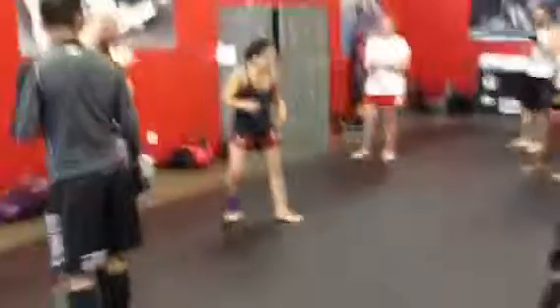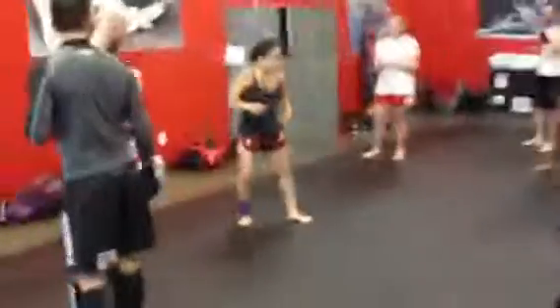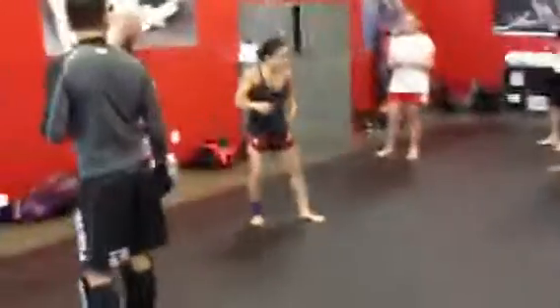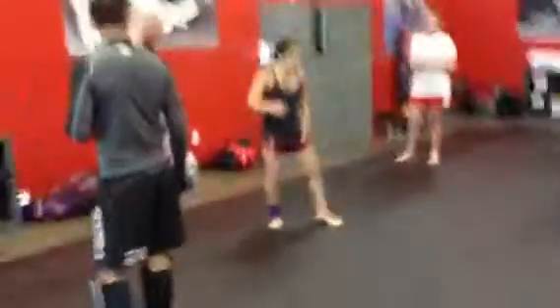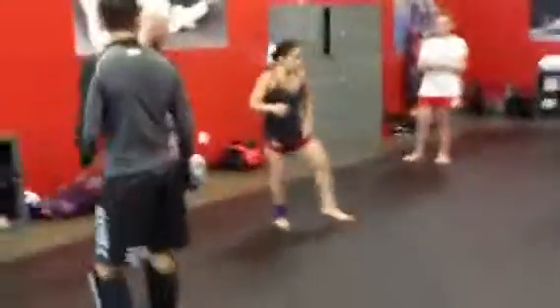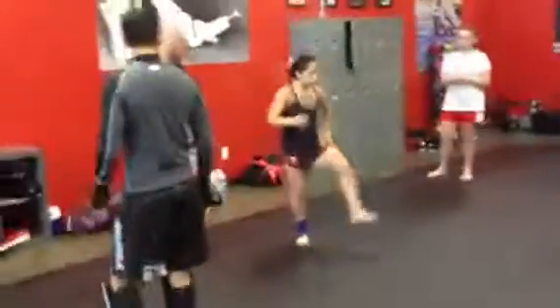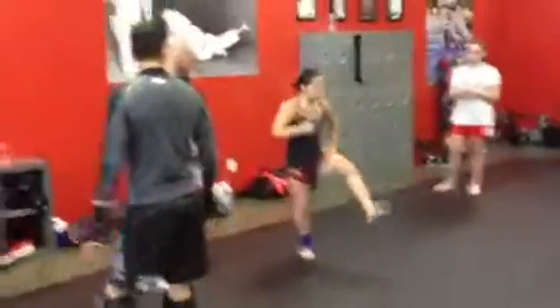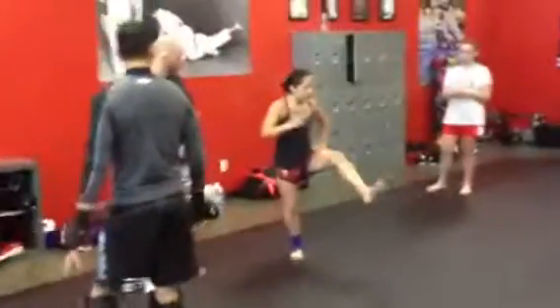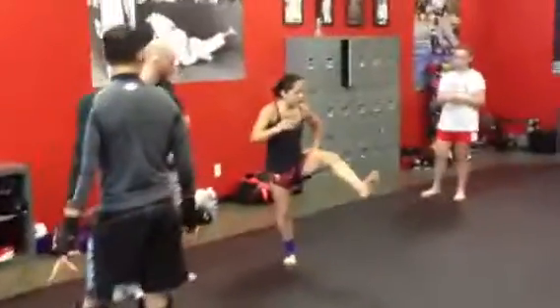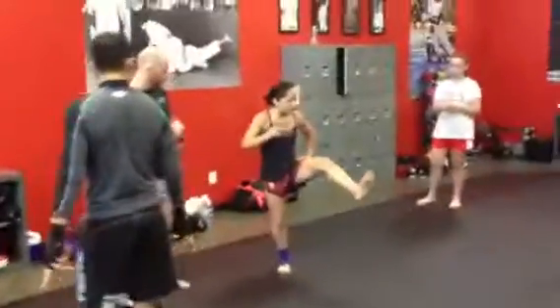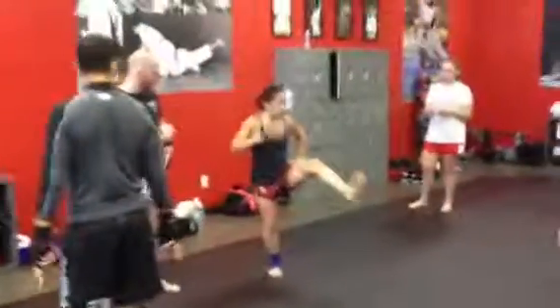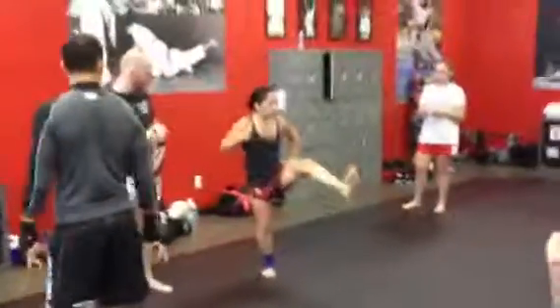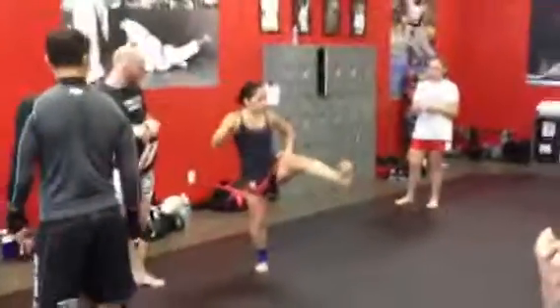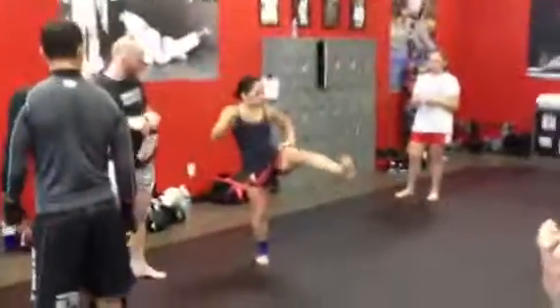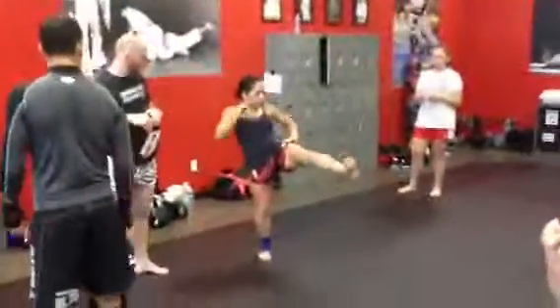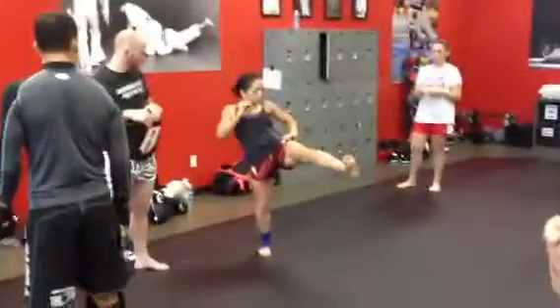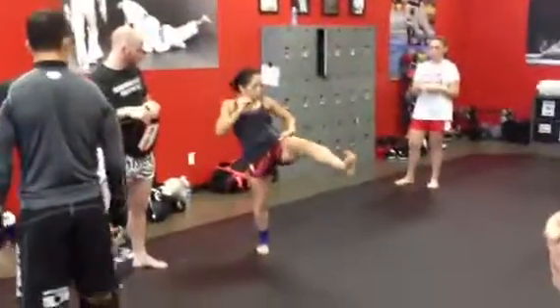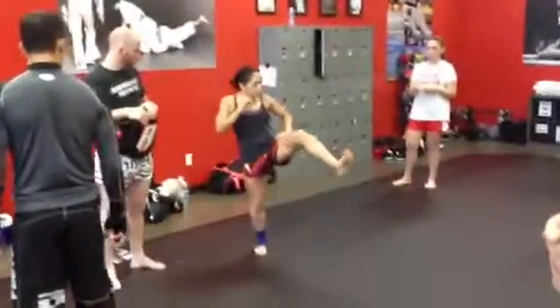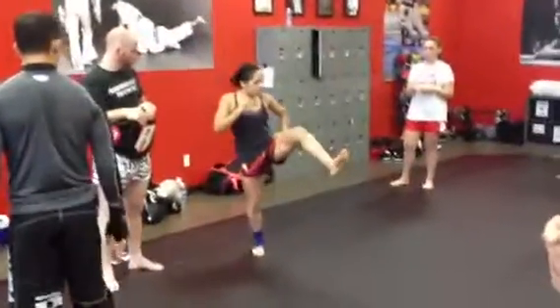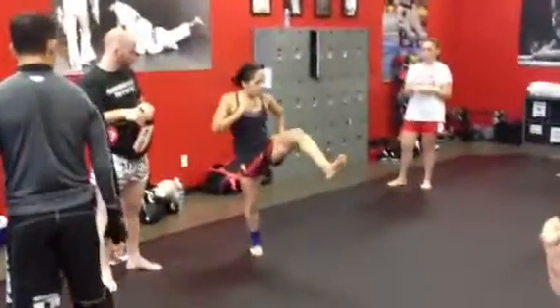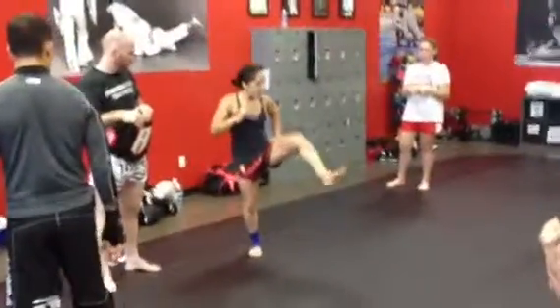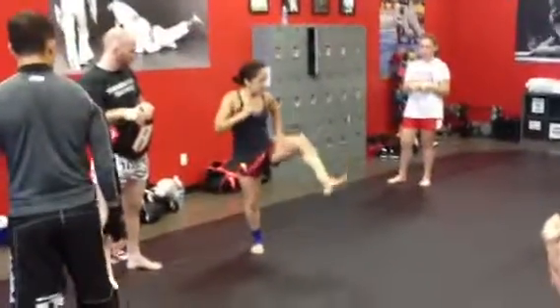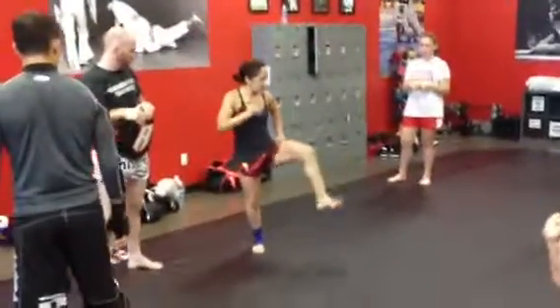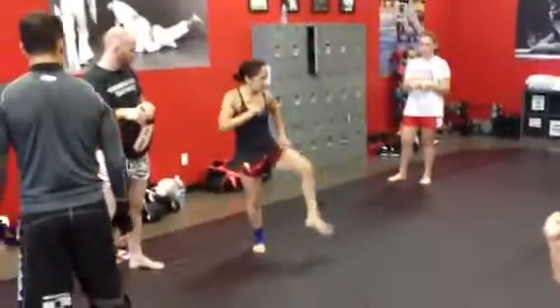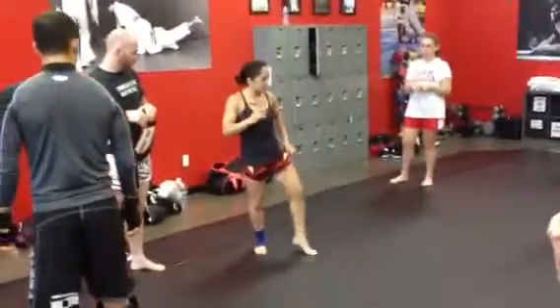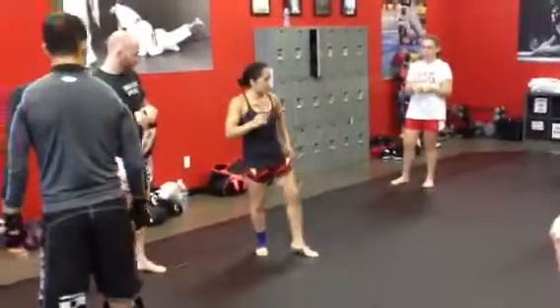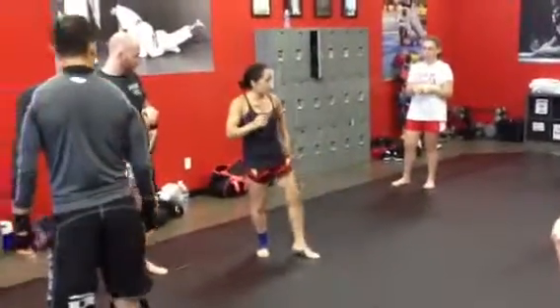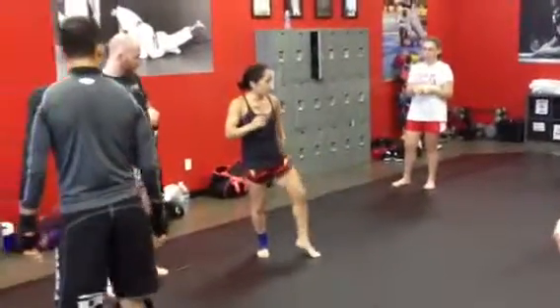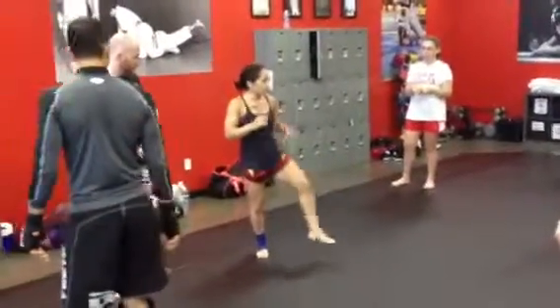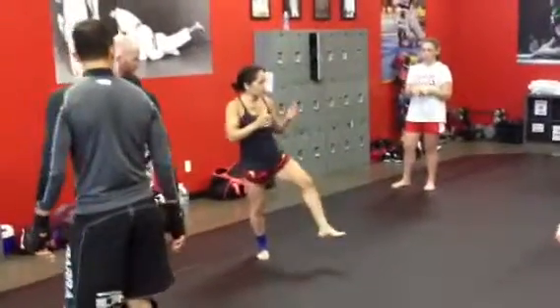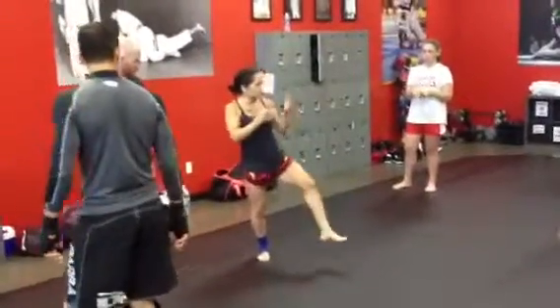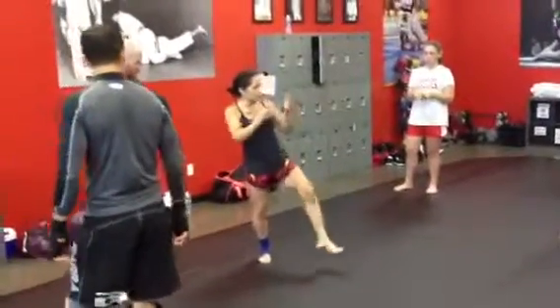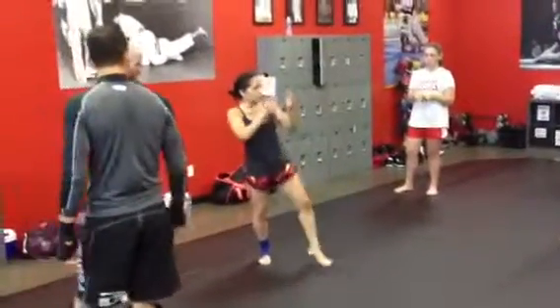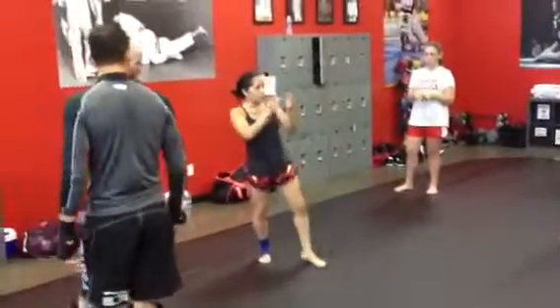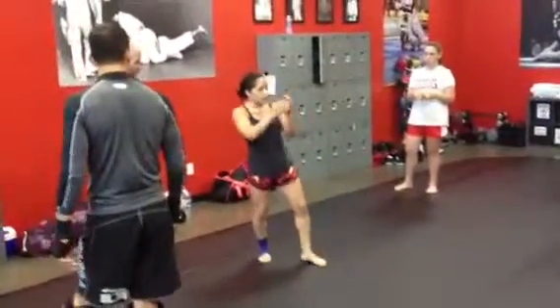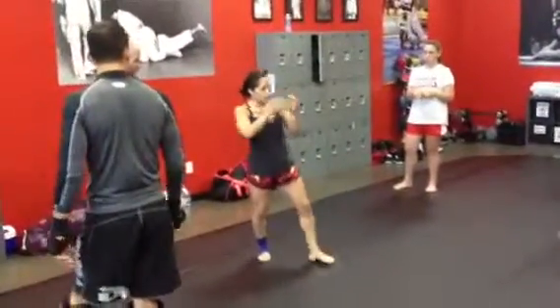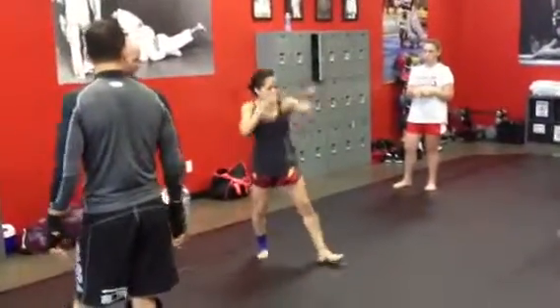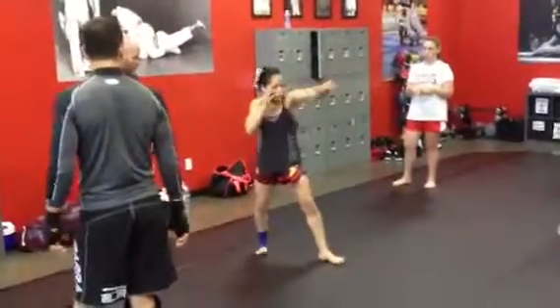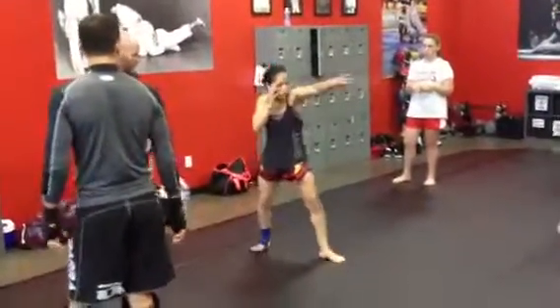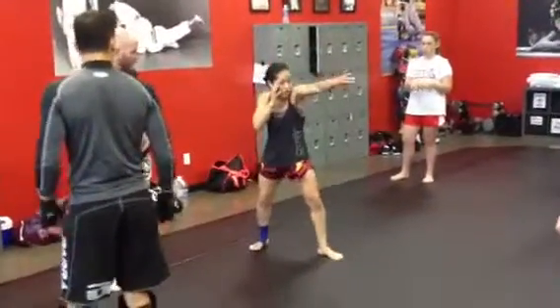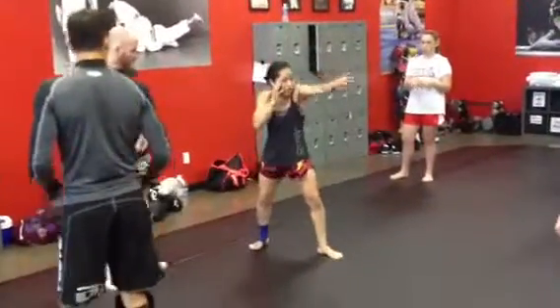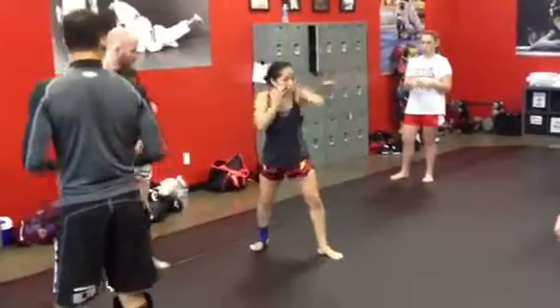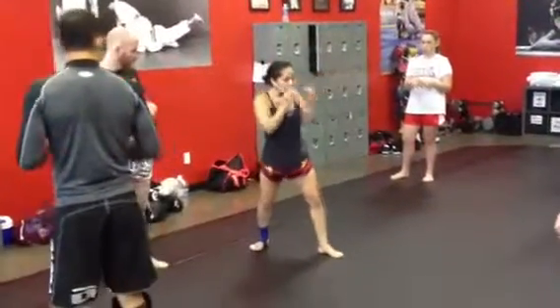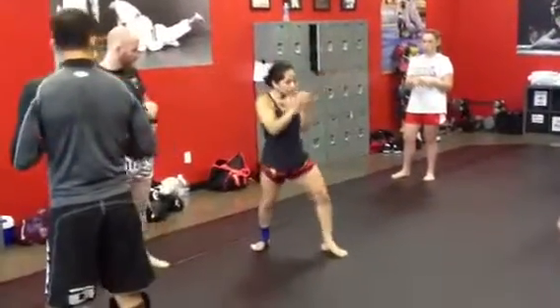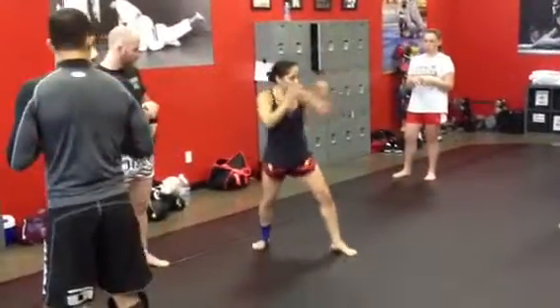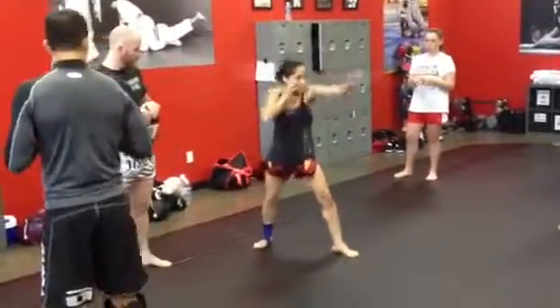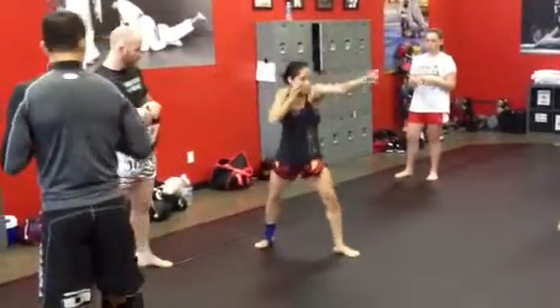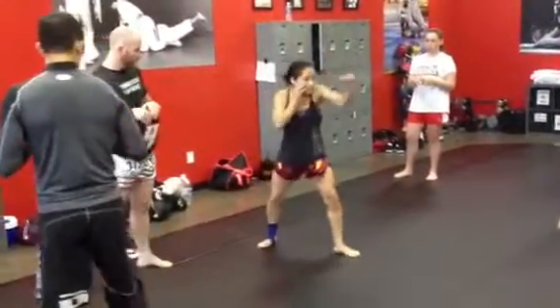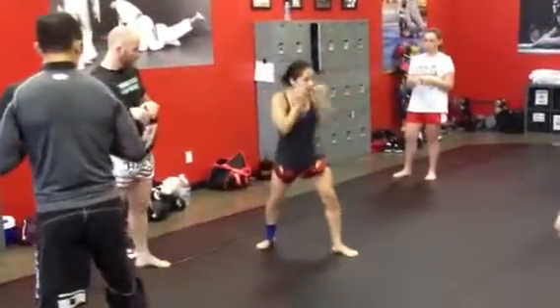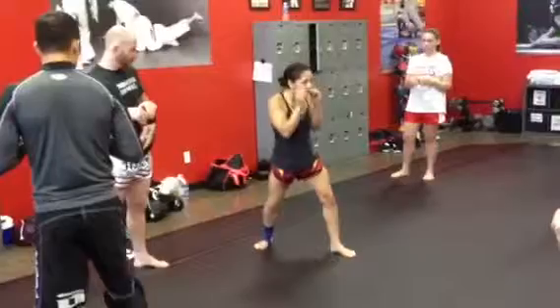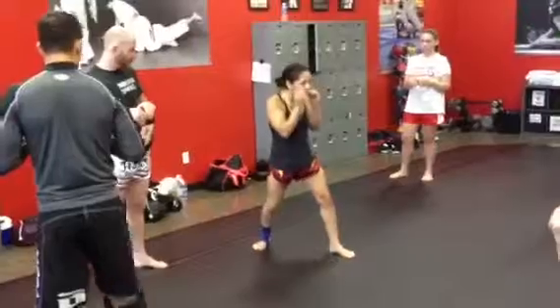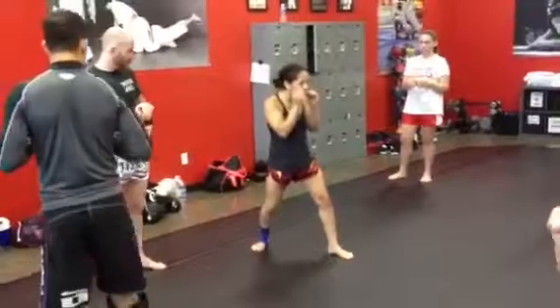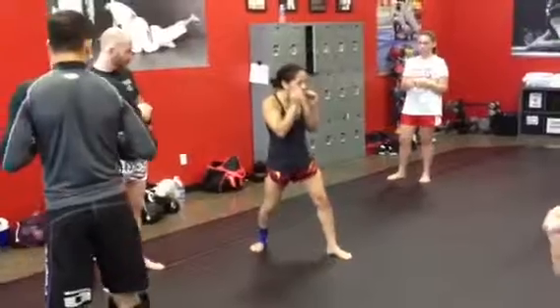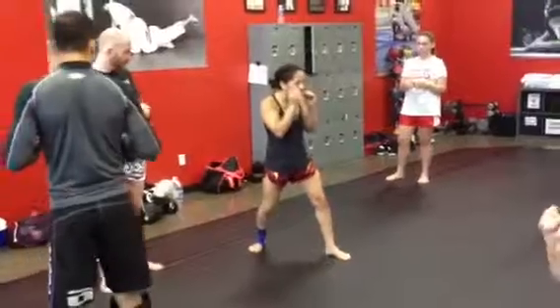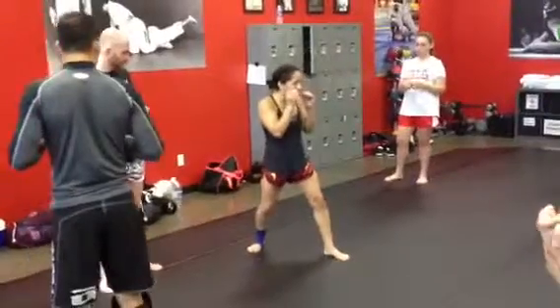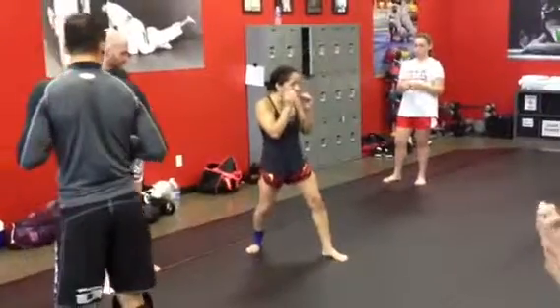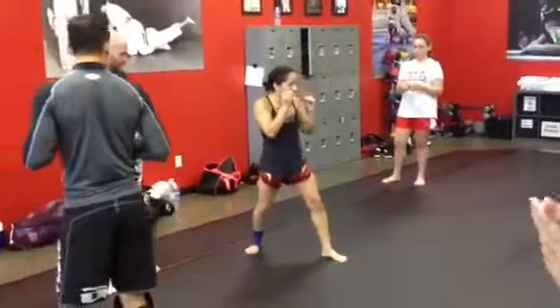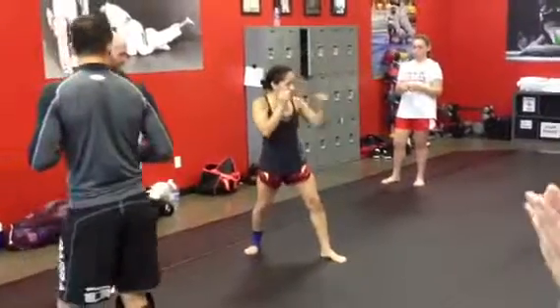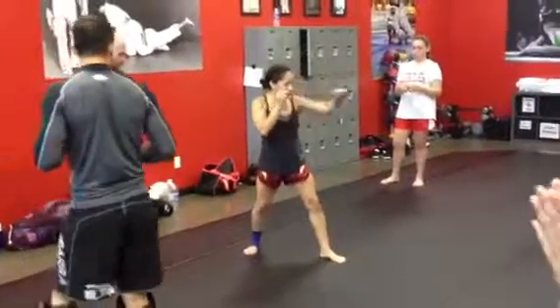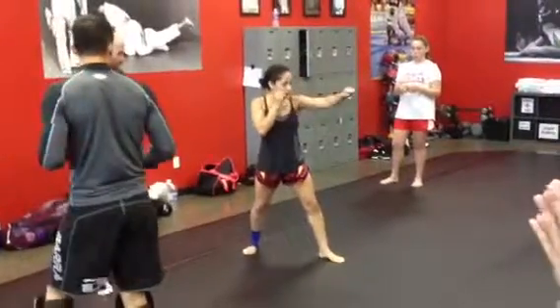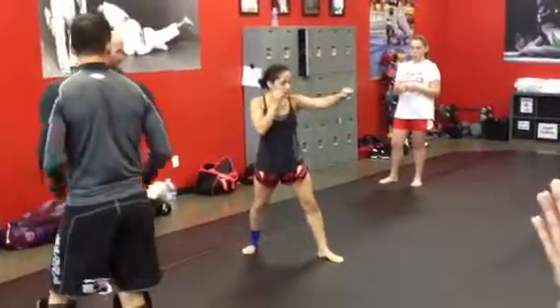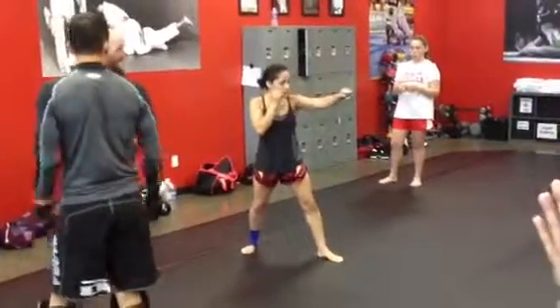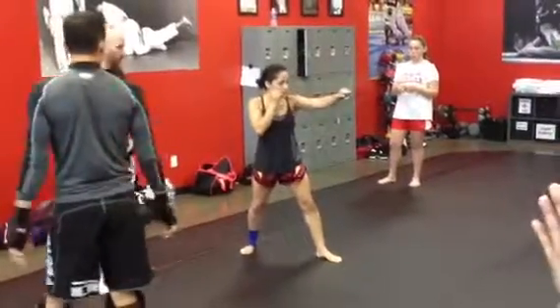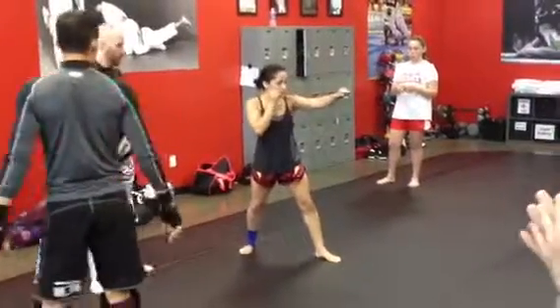I'm going to bring my leg, push, come back down, right? It's just like your jab — when you pull your jab, I fully extend, I come back, I don't stop here.